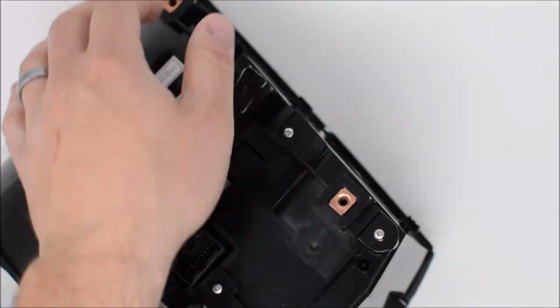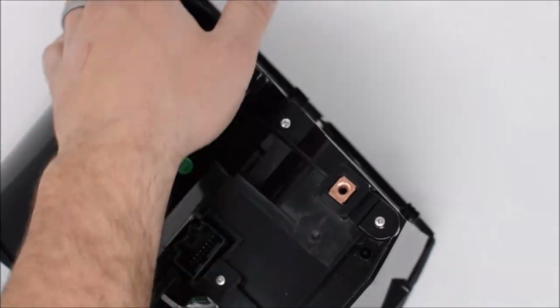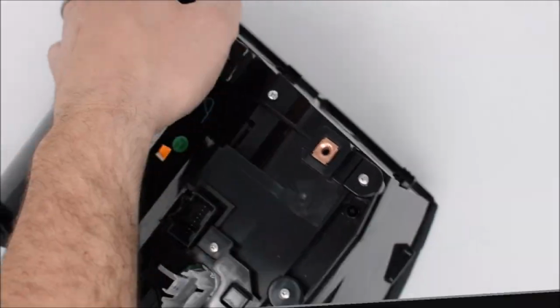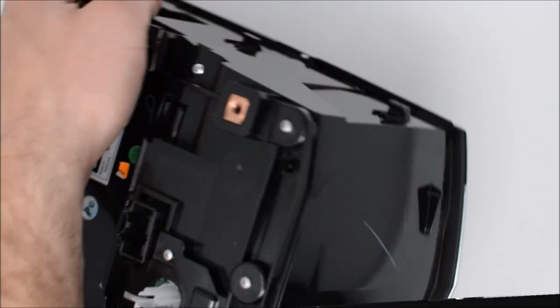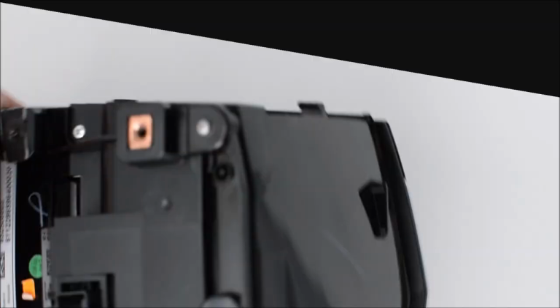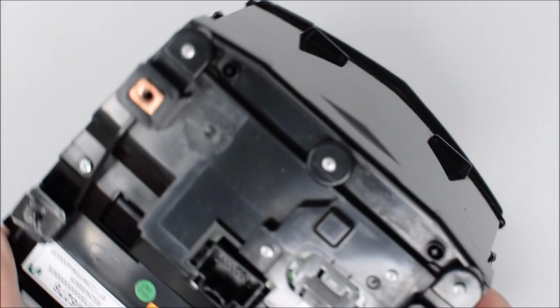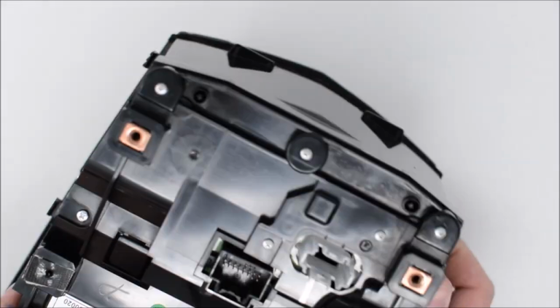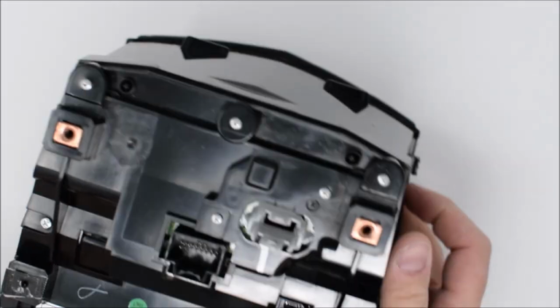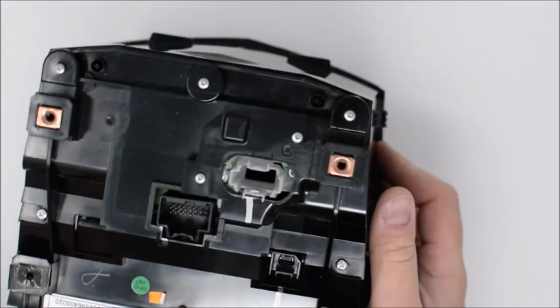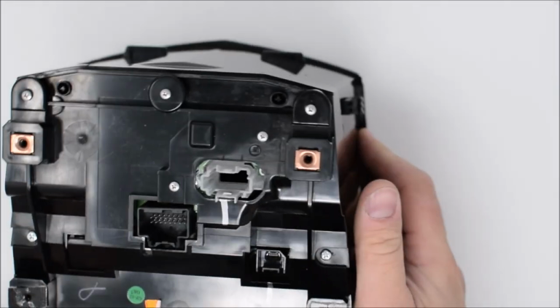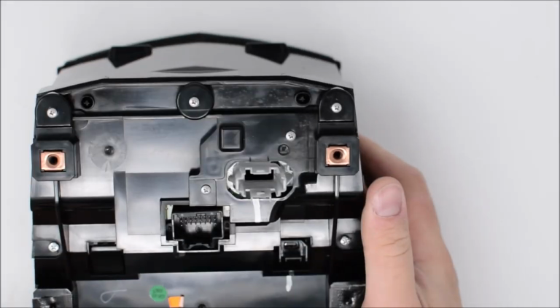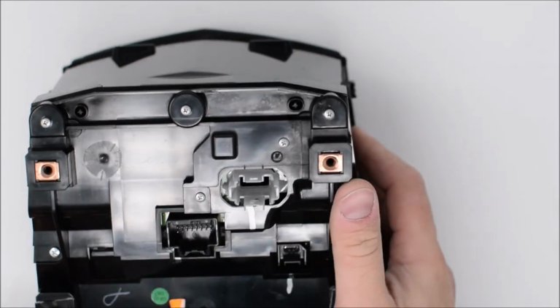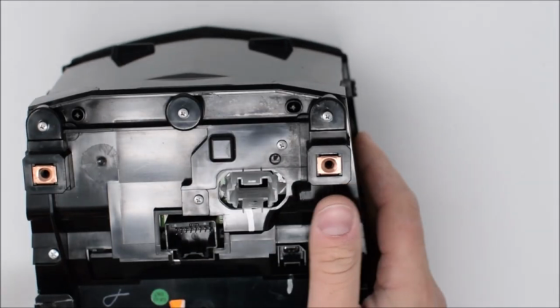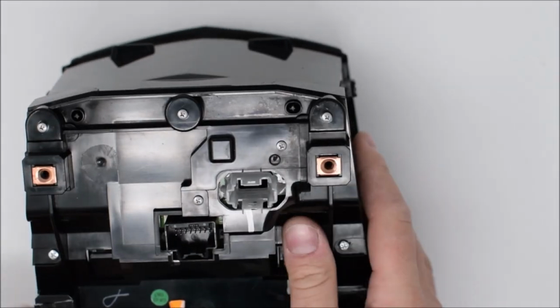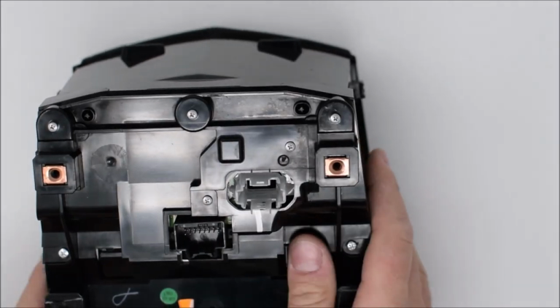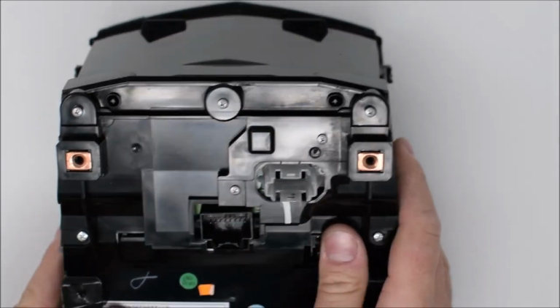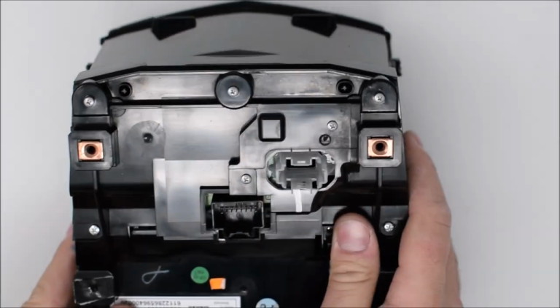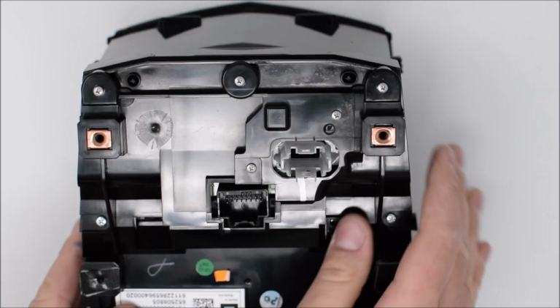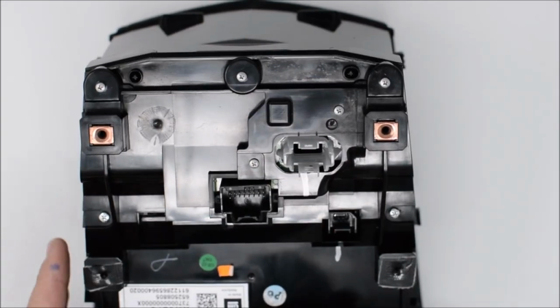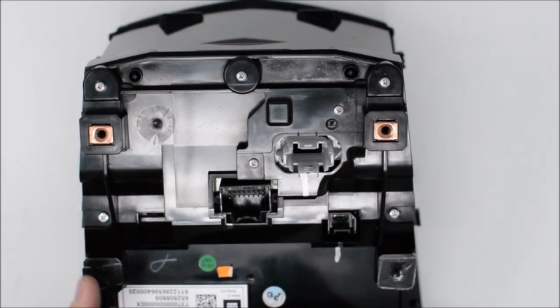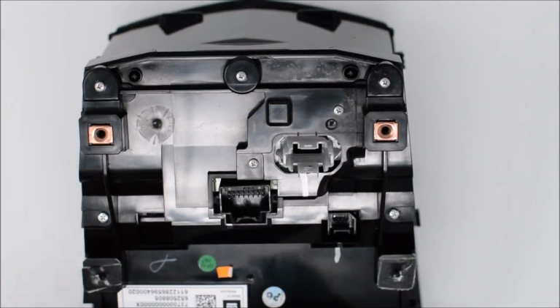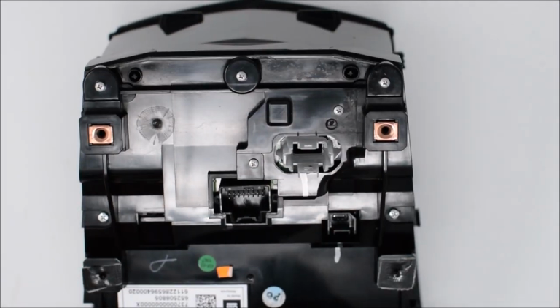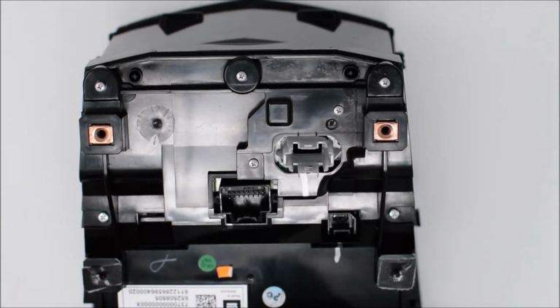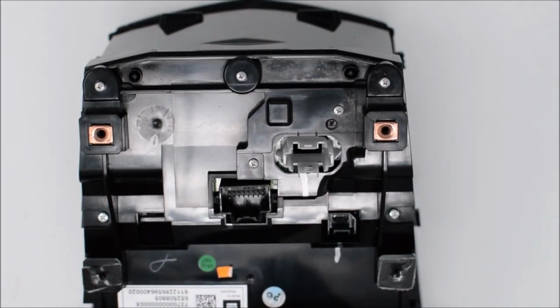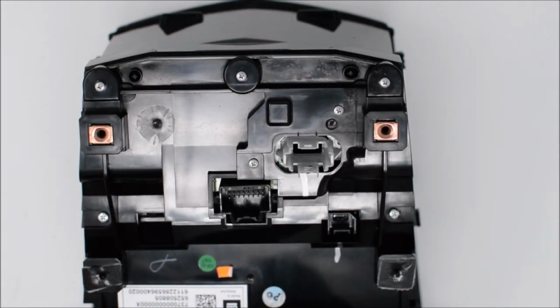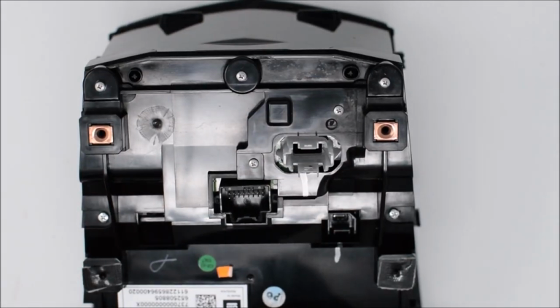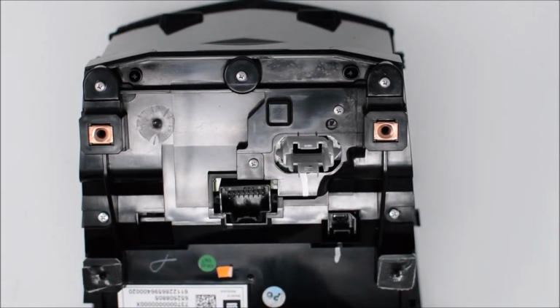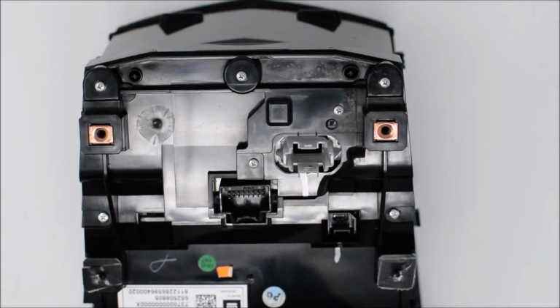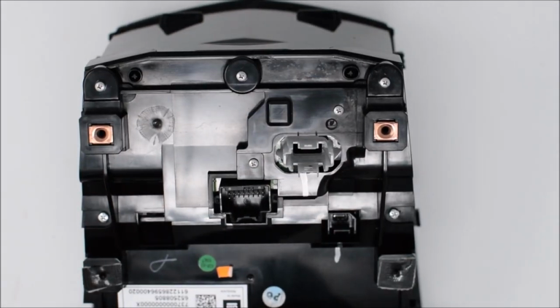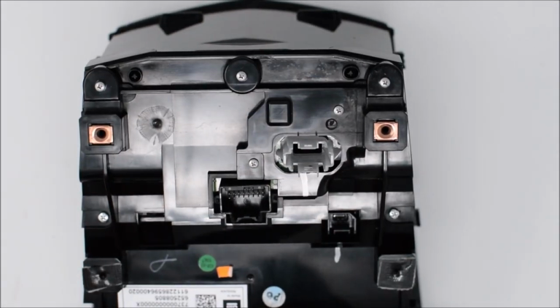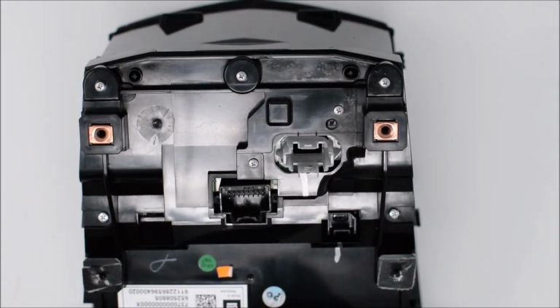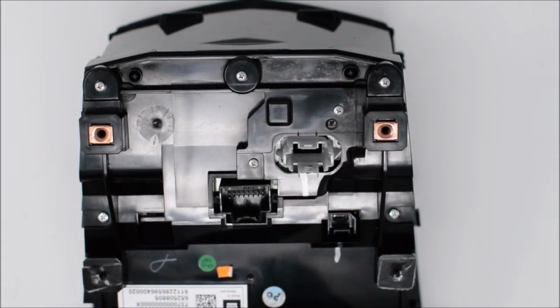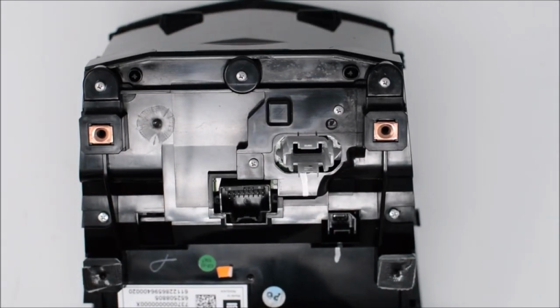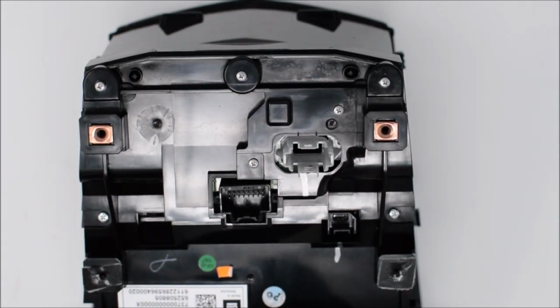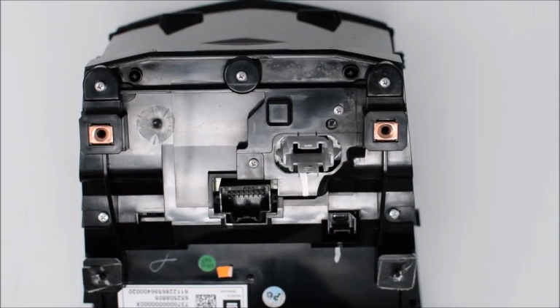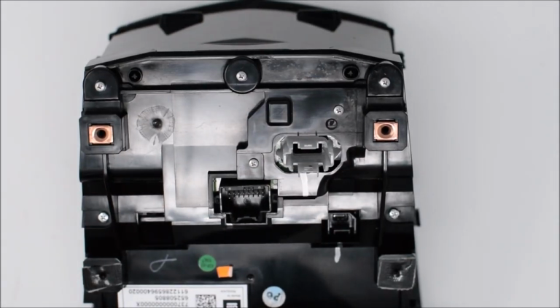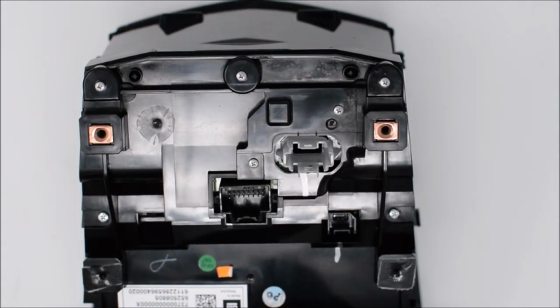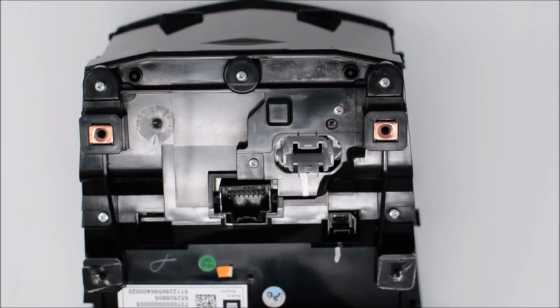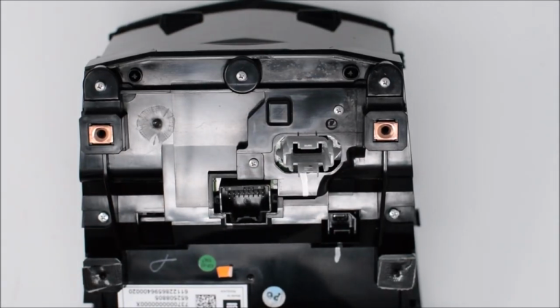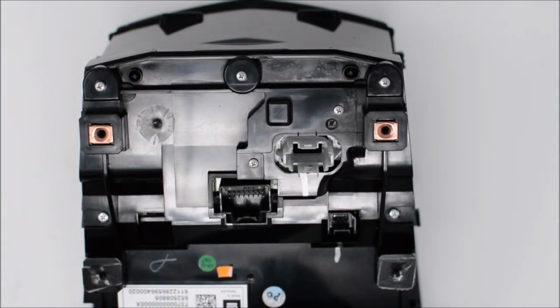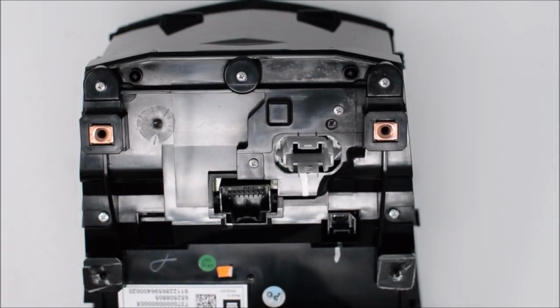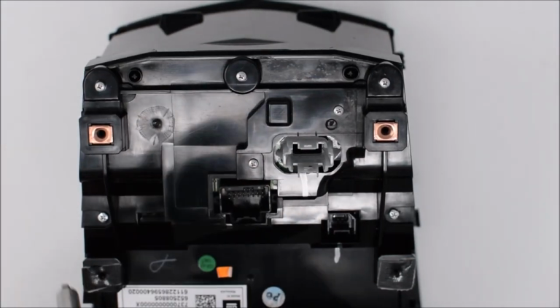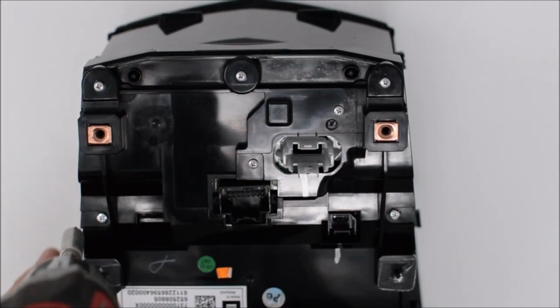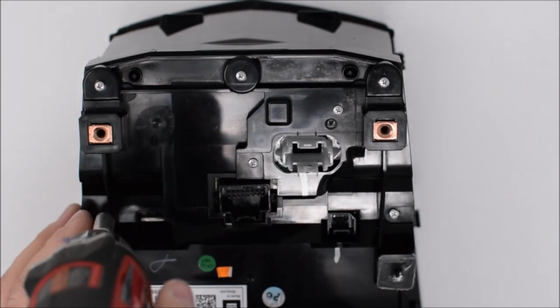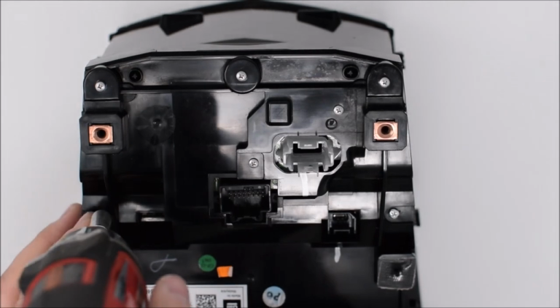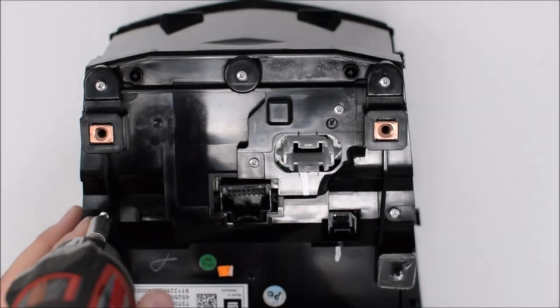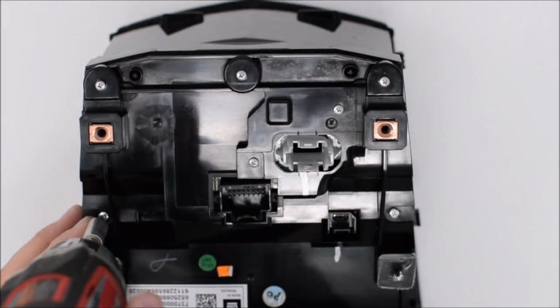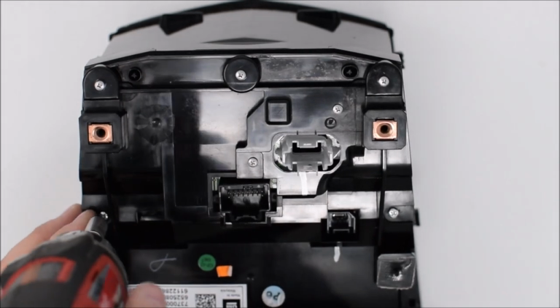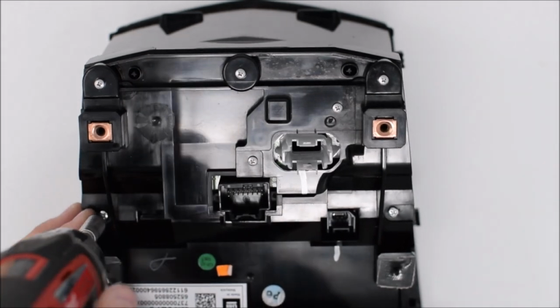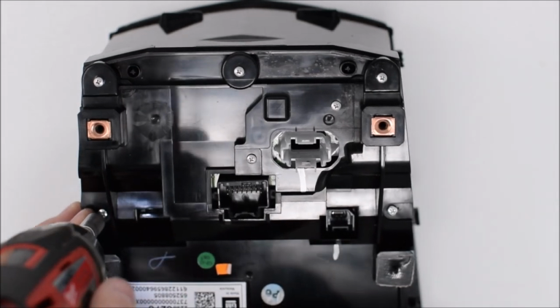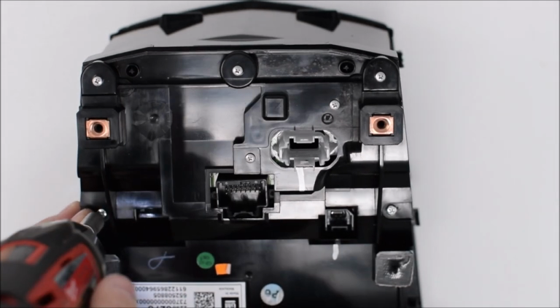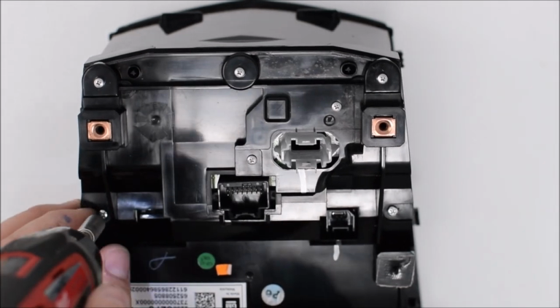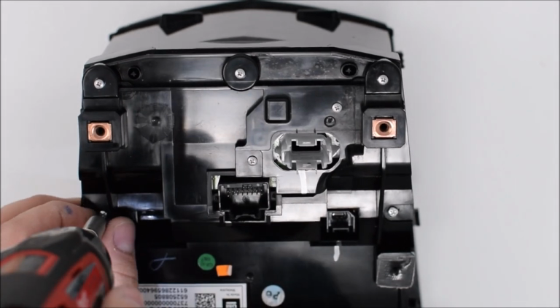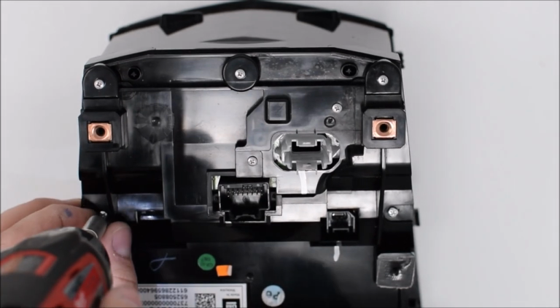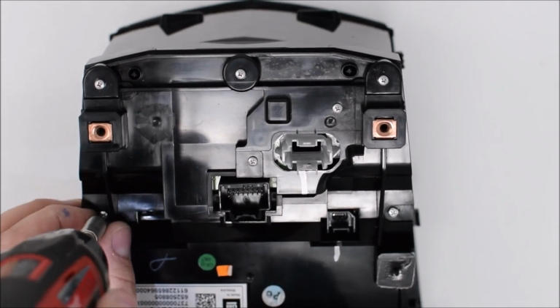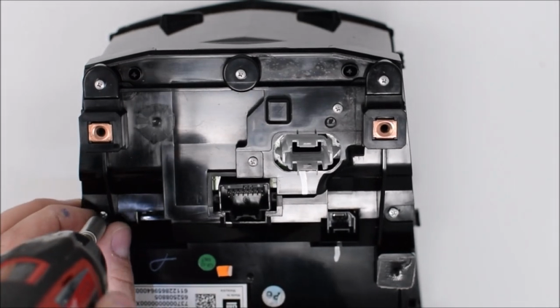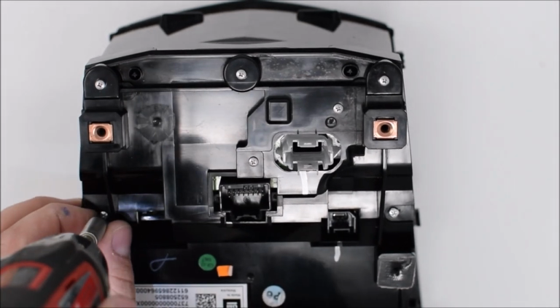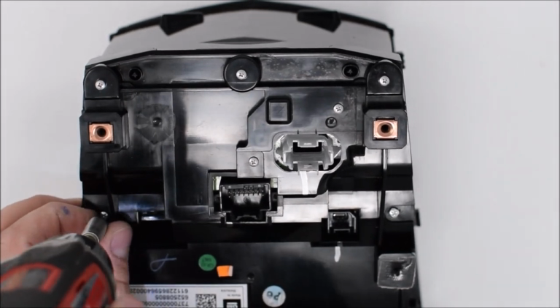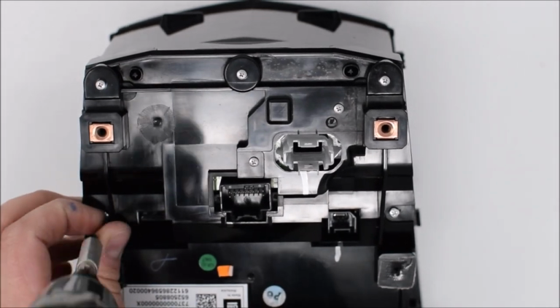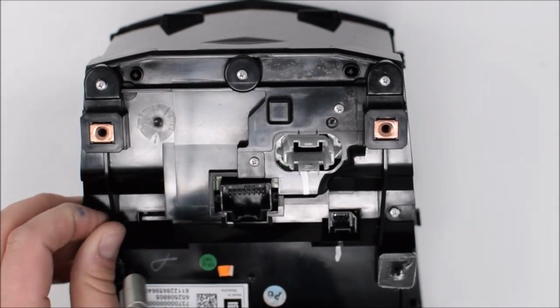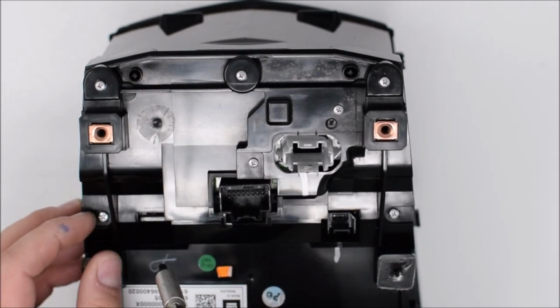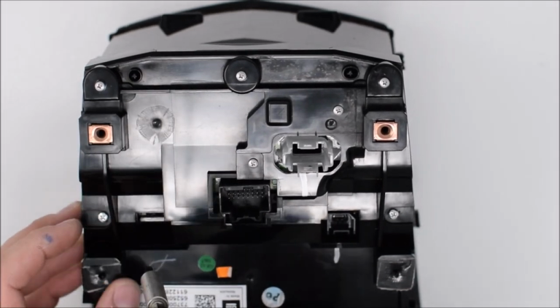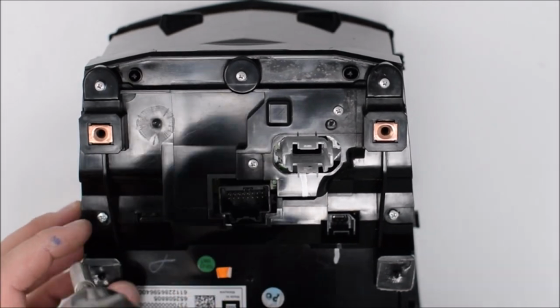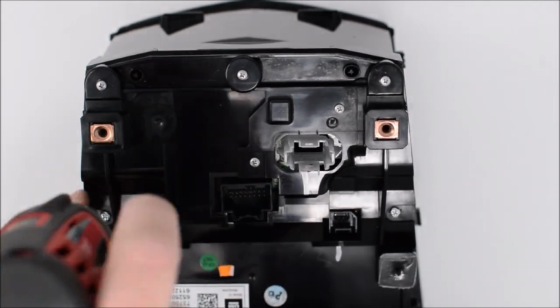With the side plates removed, we can go to the next step, which is to remove the seven Phillips head screws from the back of the unit.